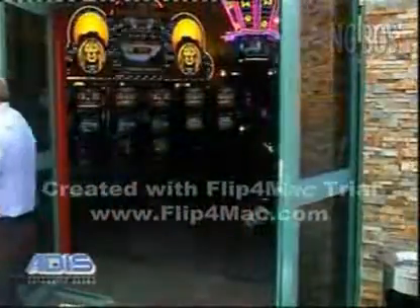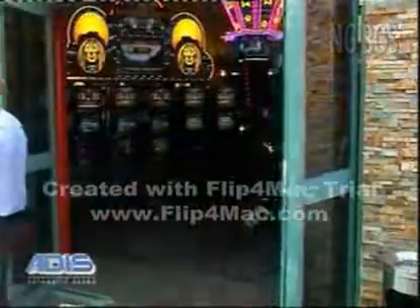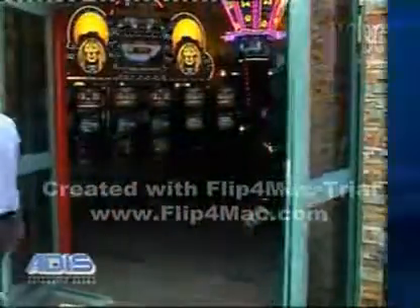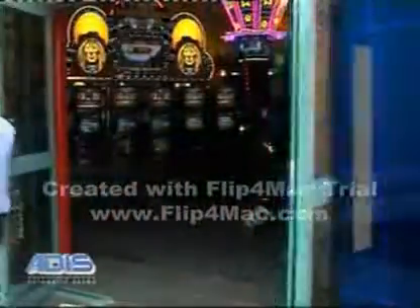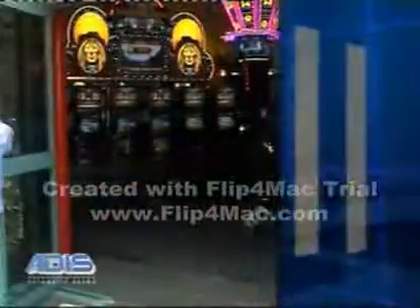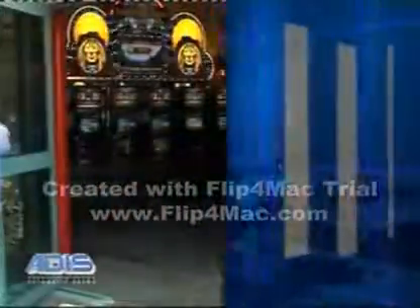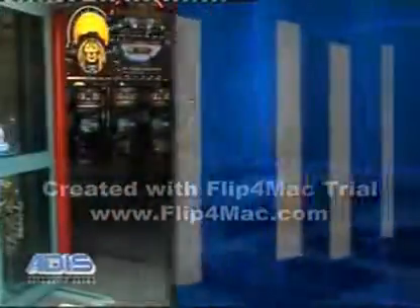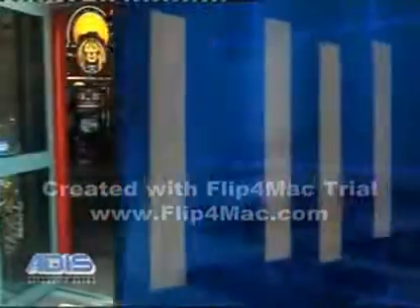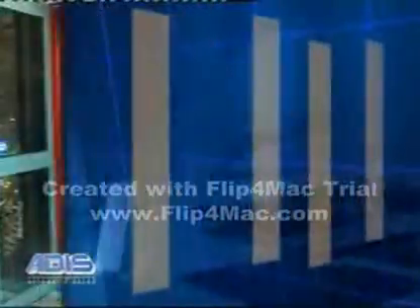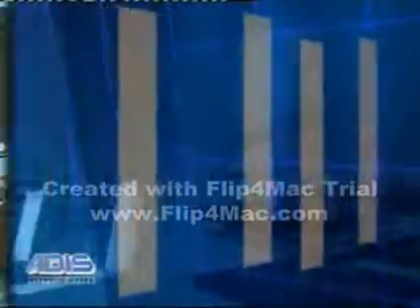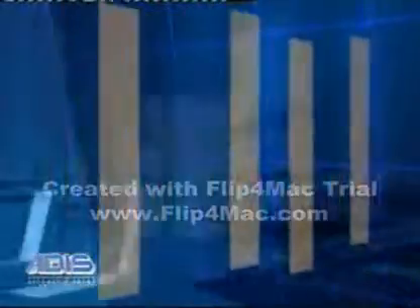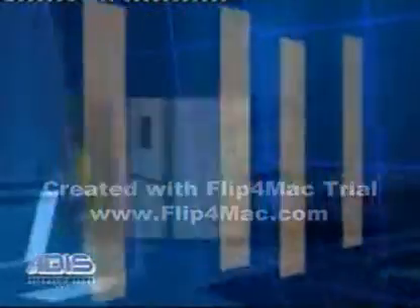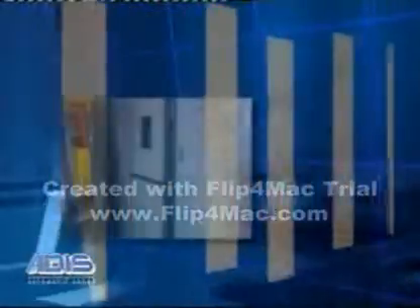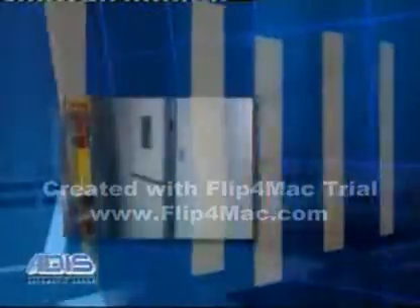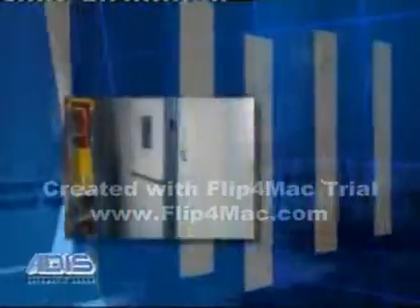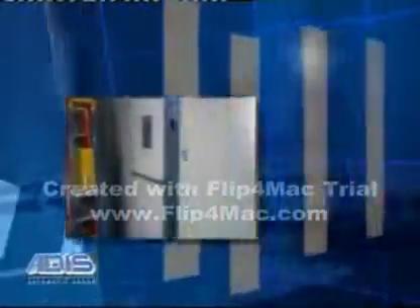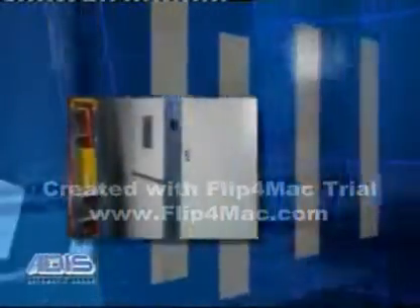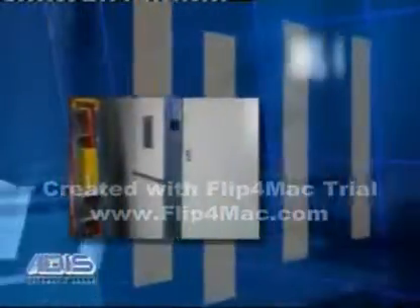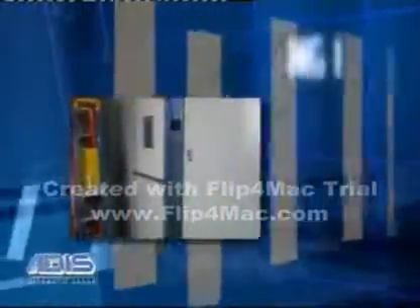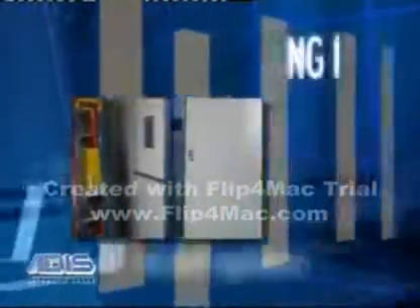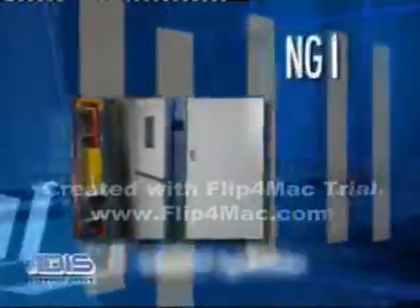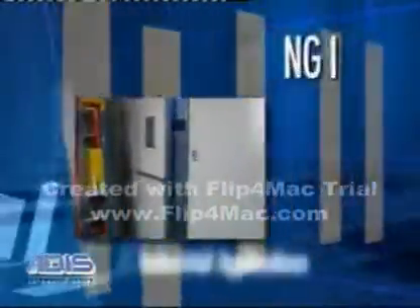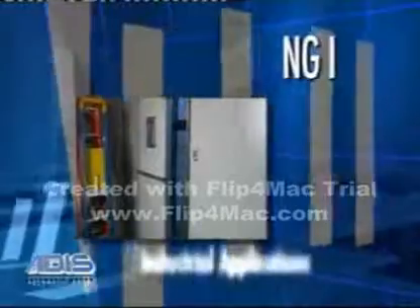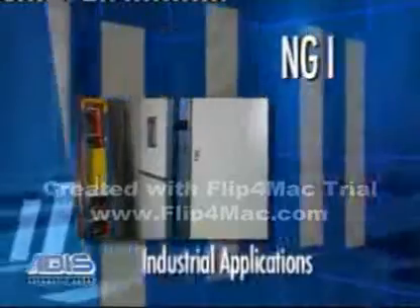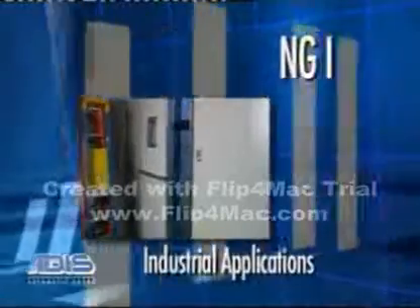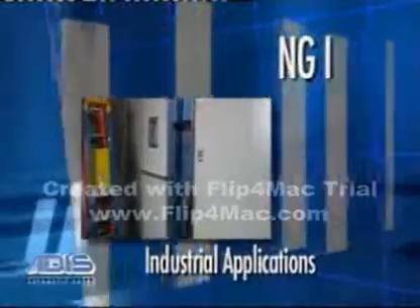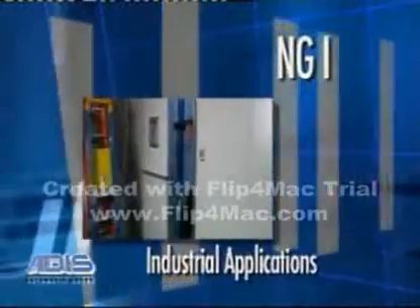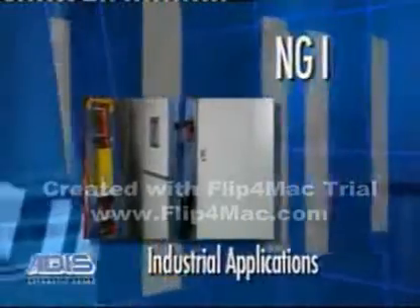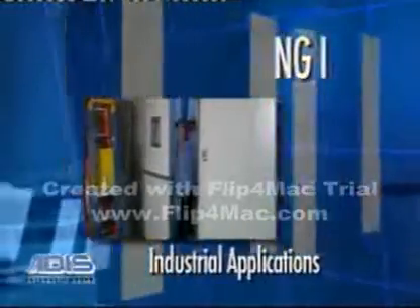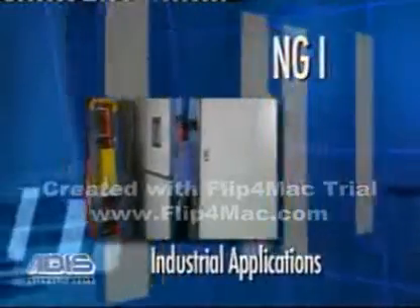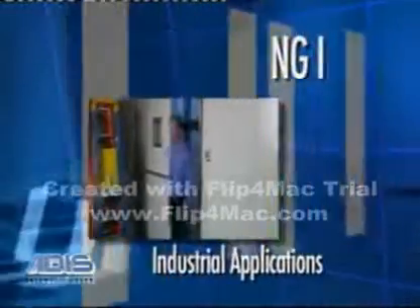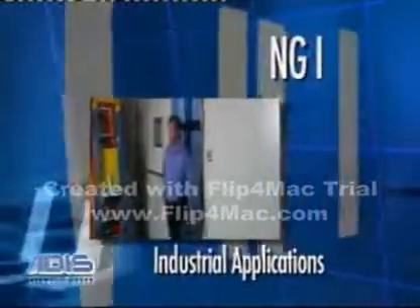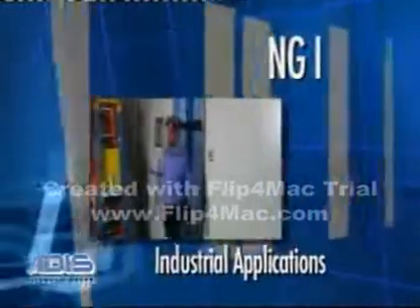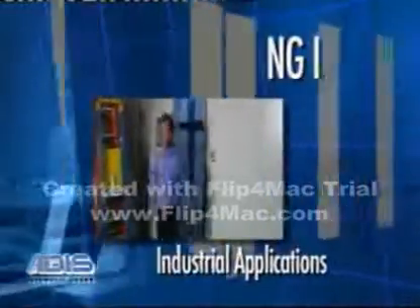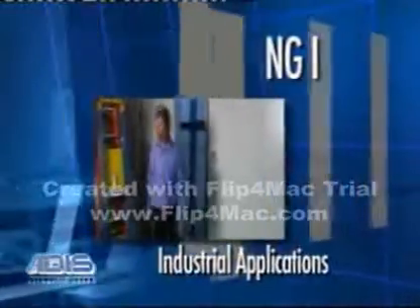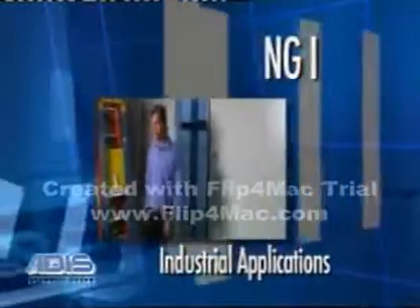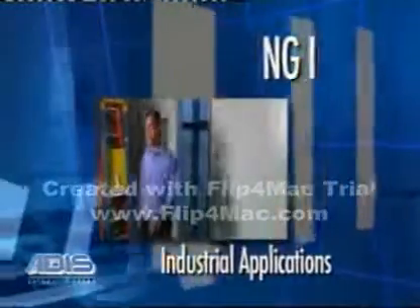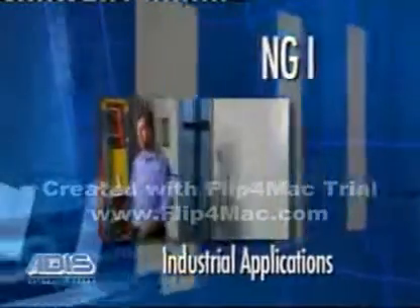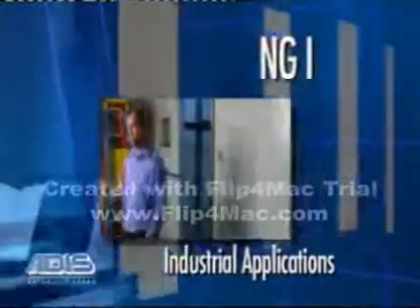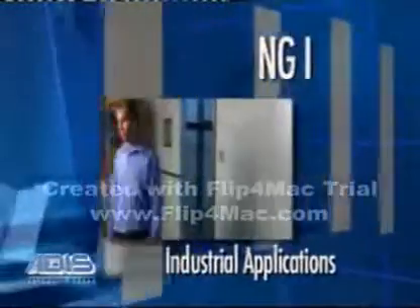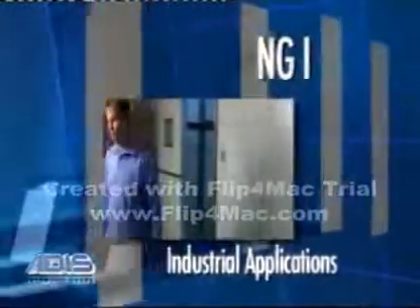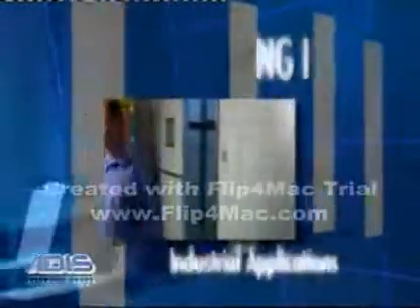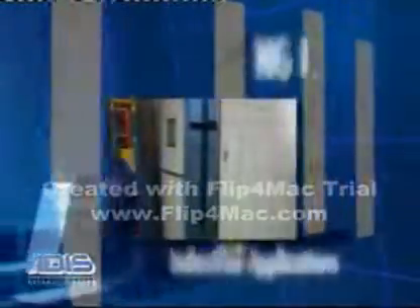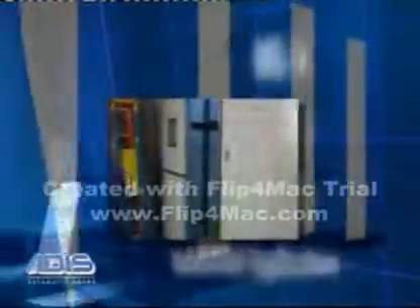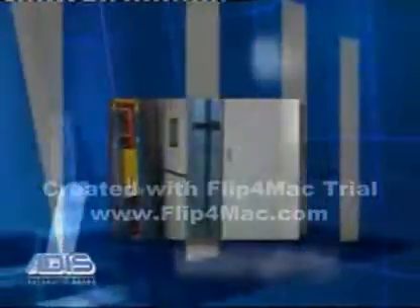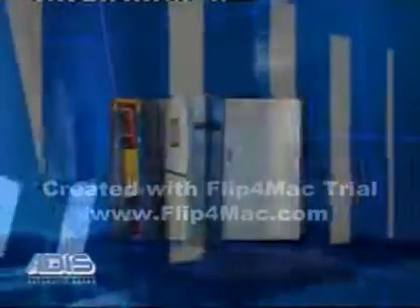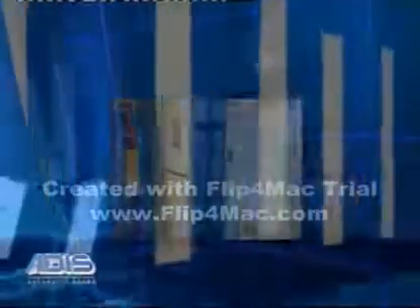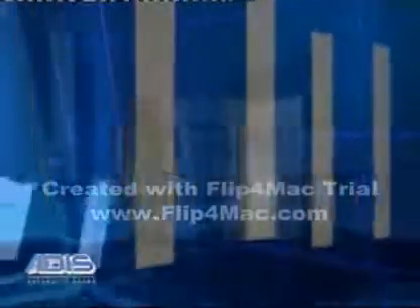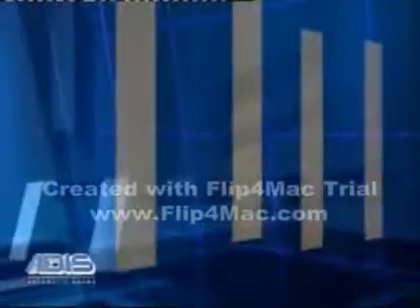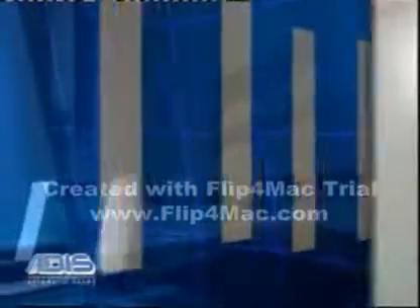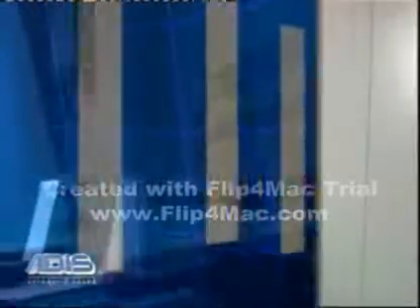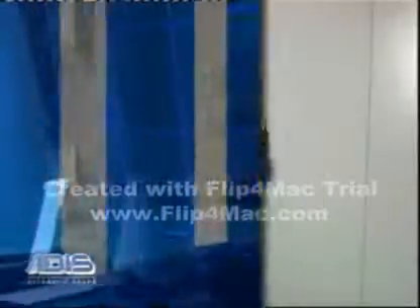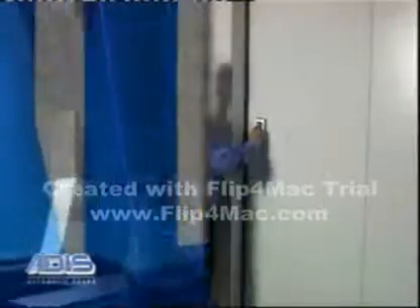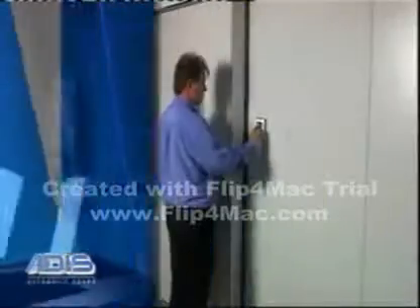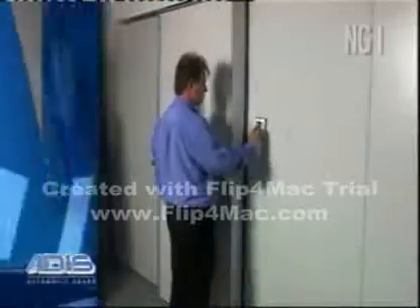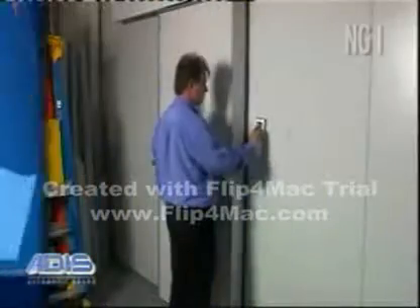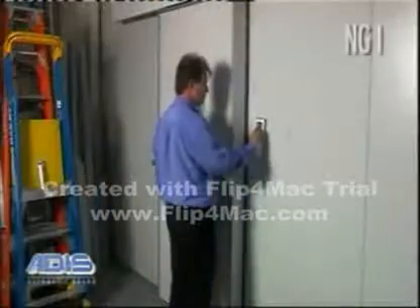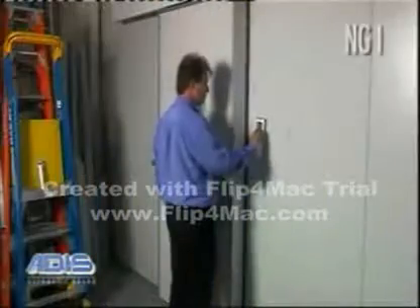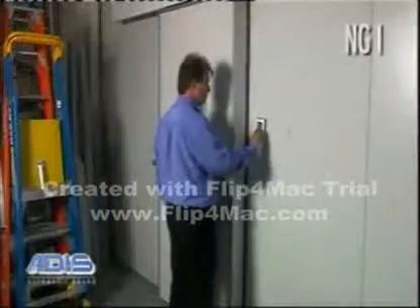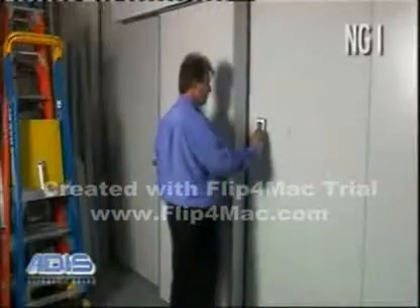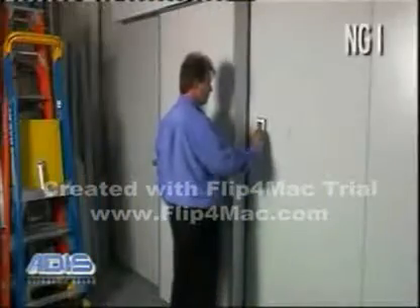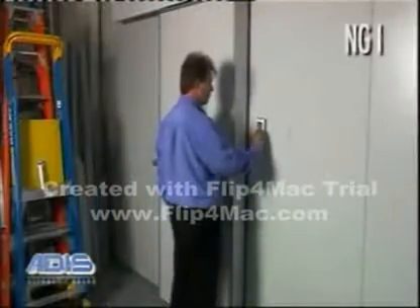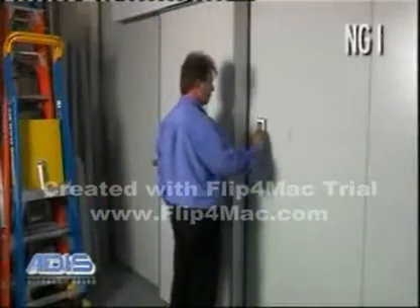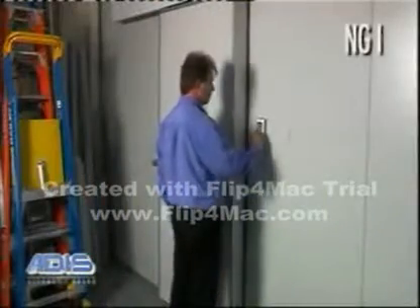The NG-I is perfect for industrial applications such as cool rooms, pharmaceutical plants and factories.